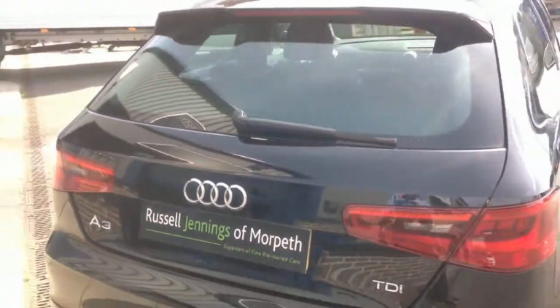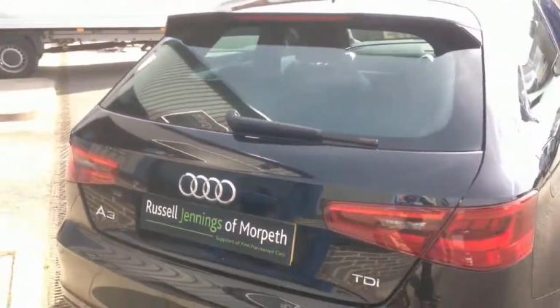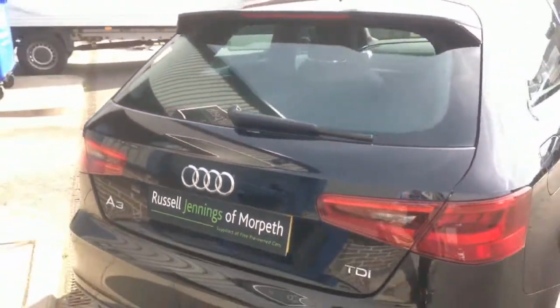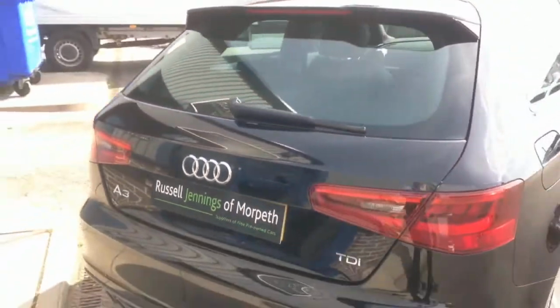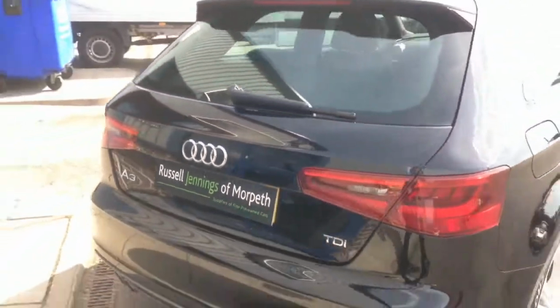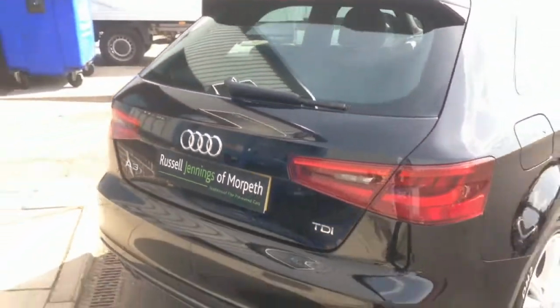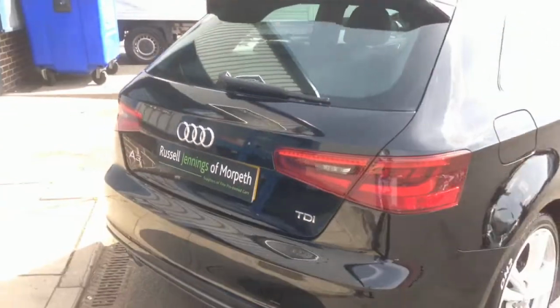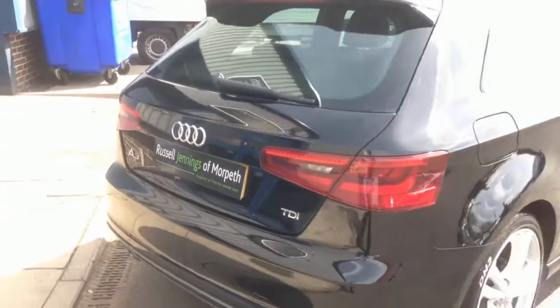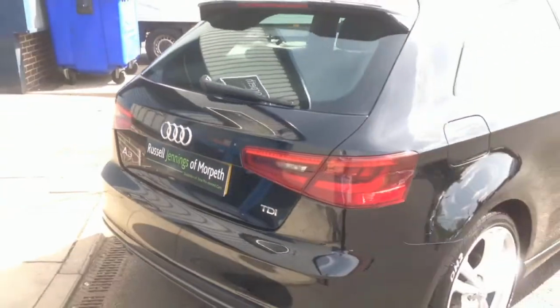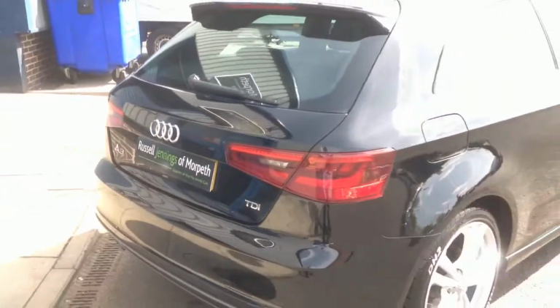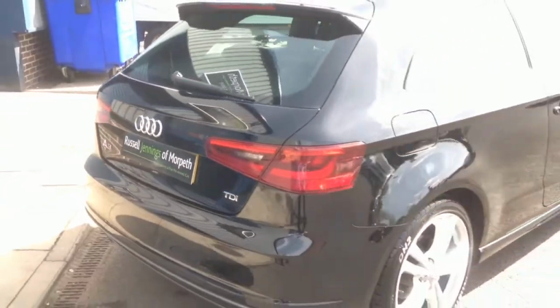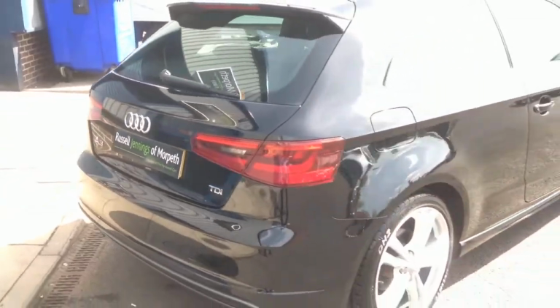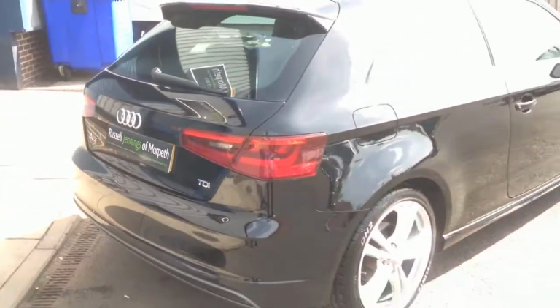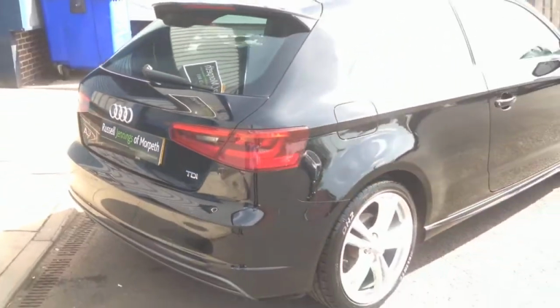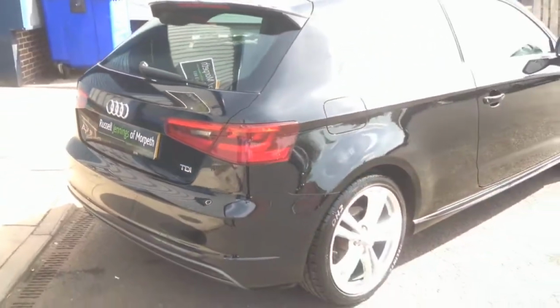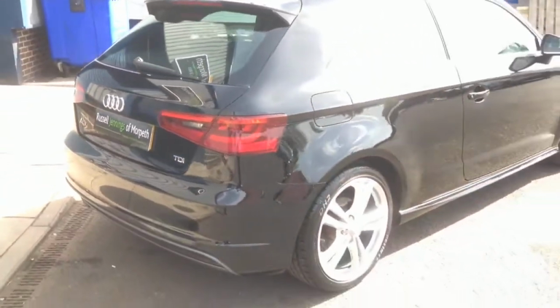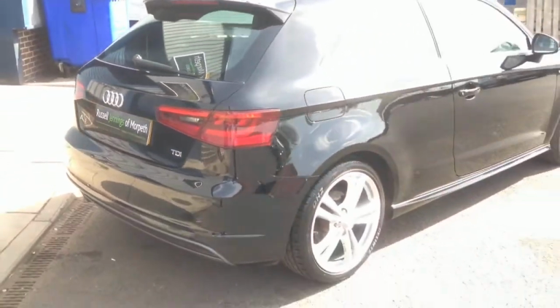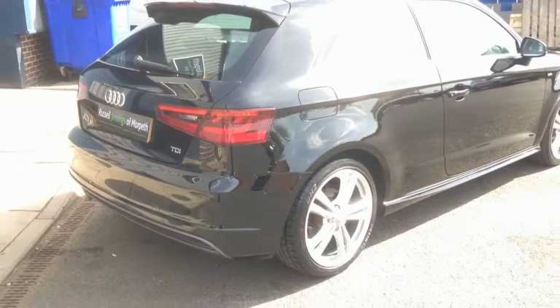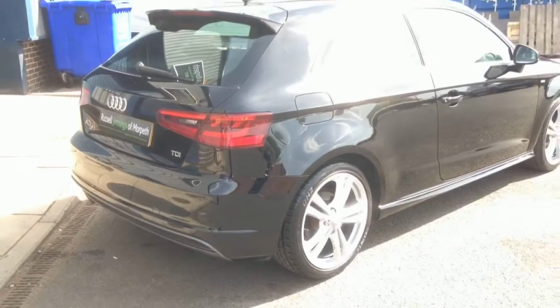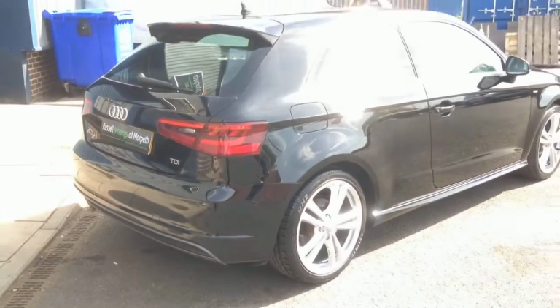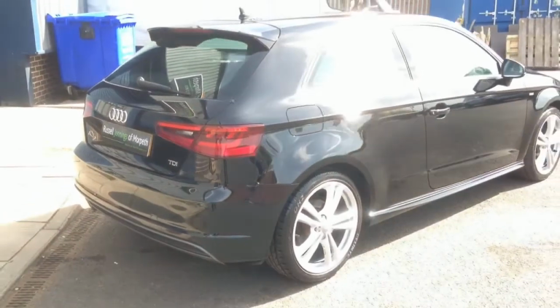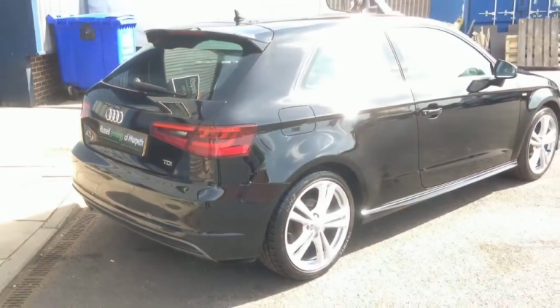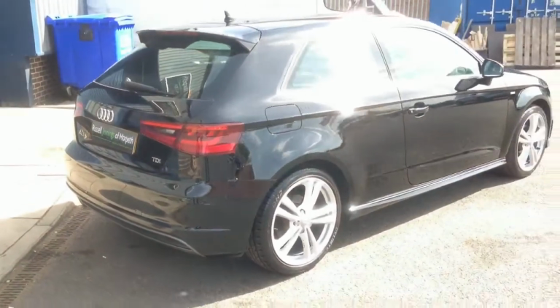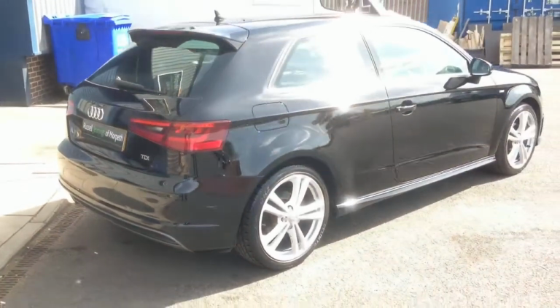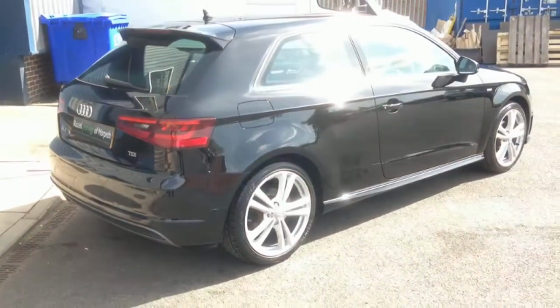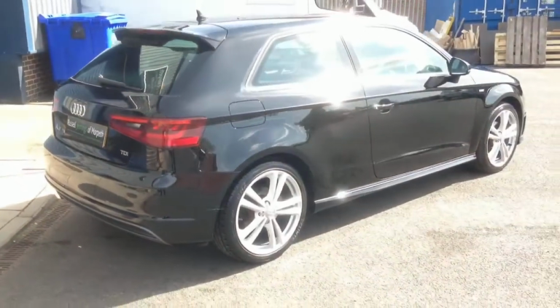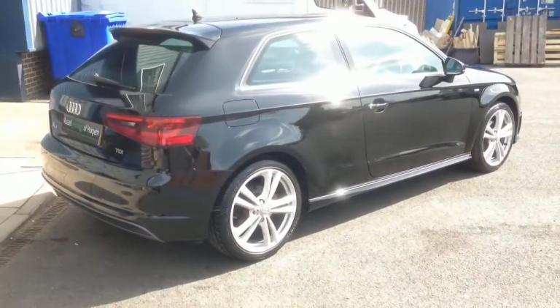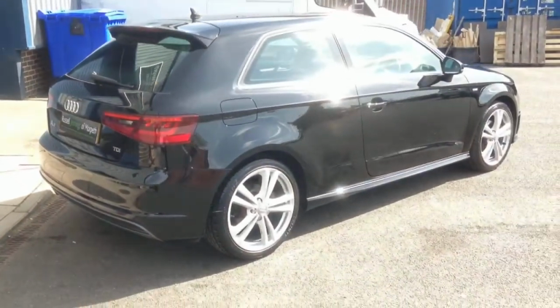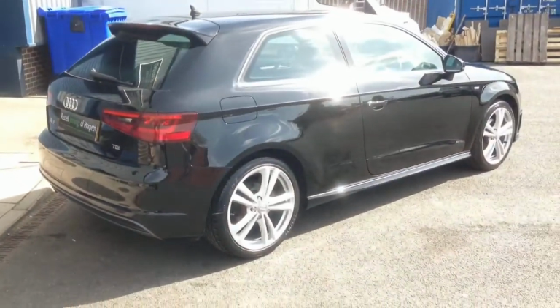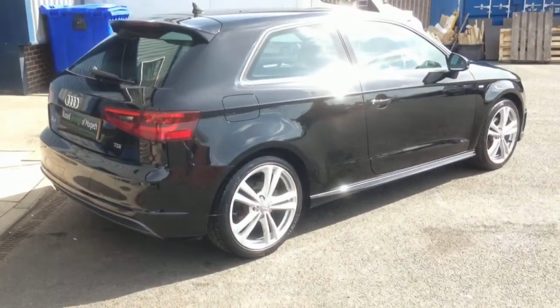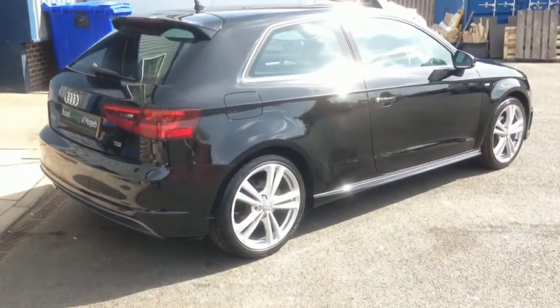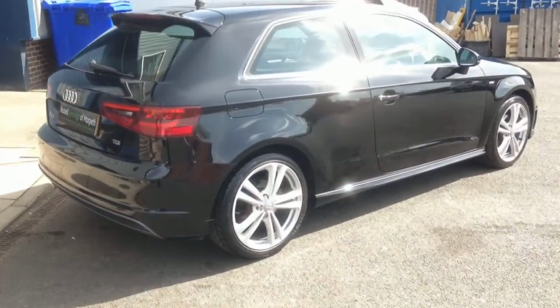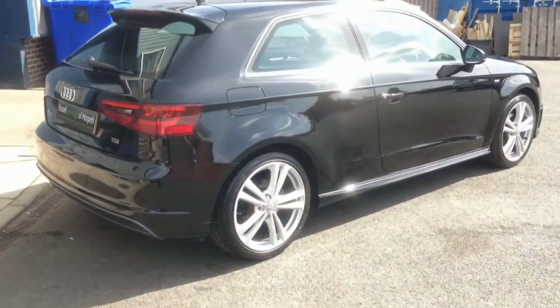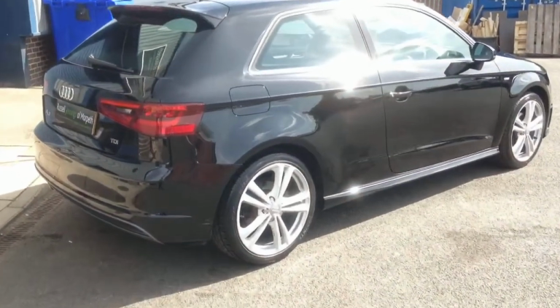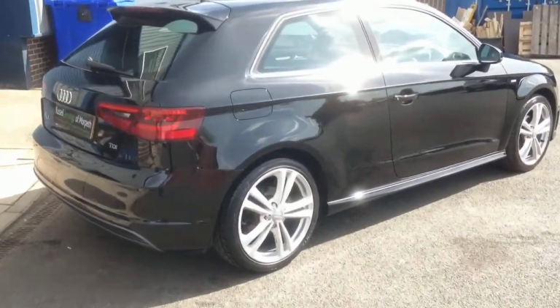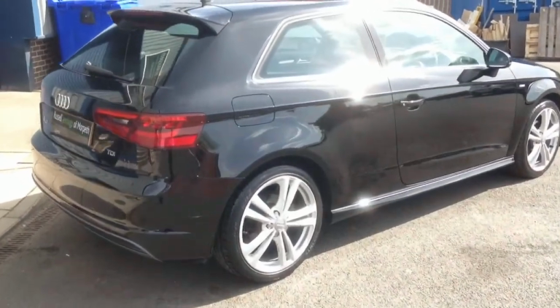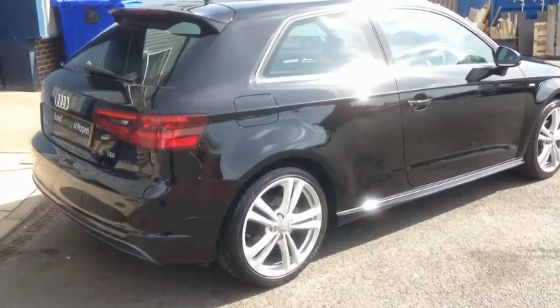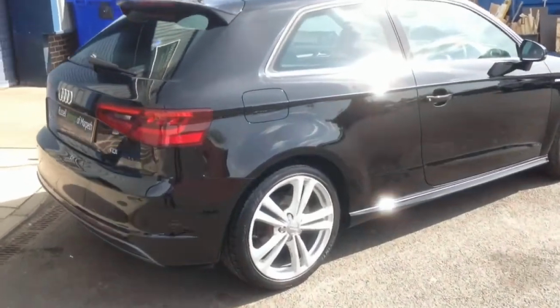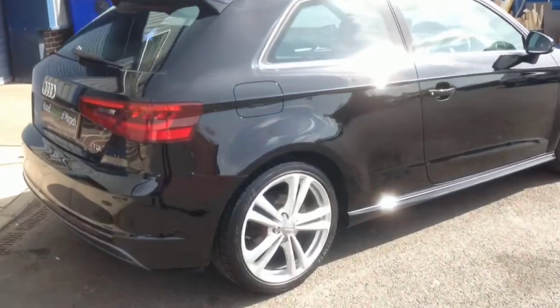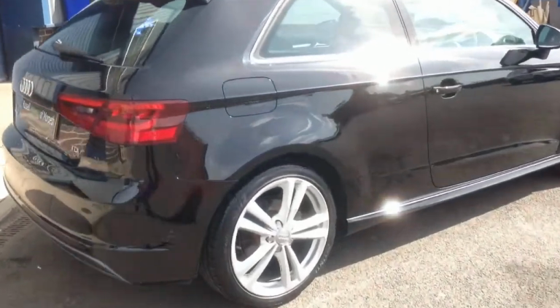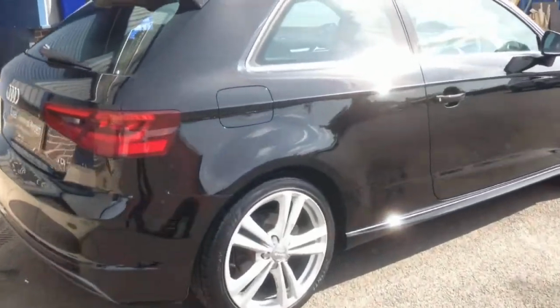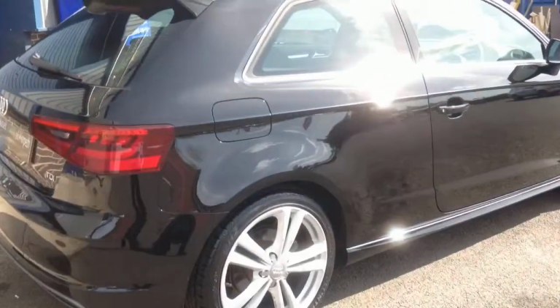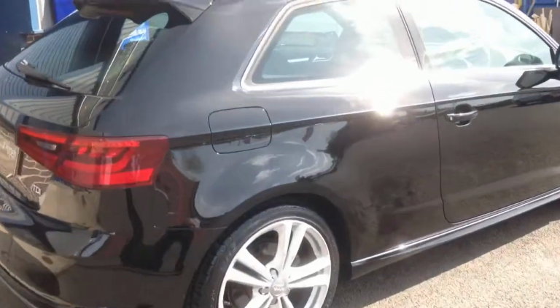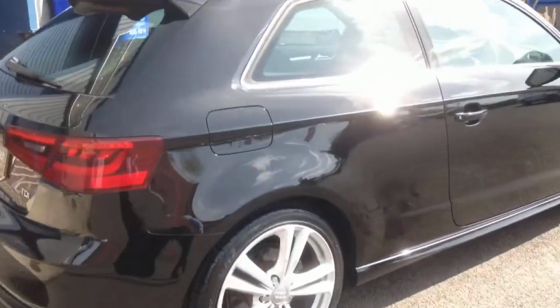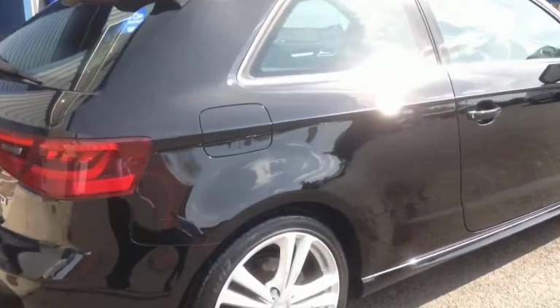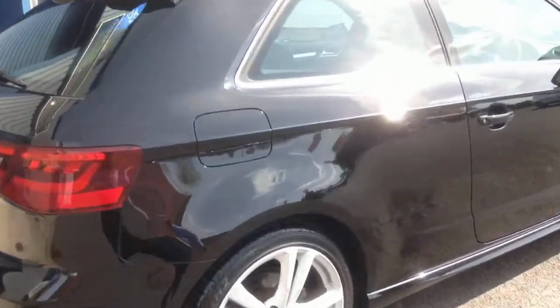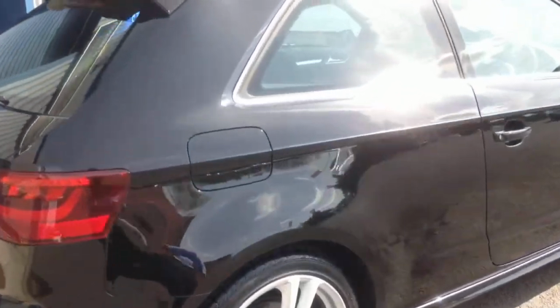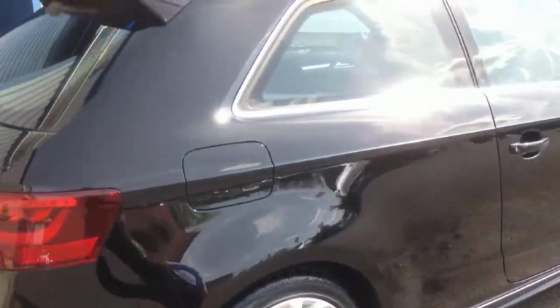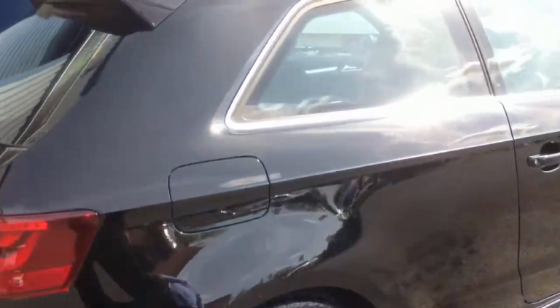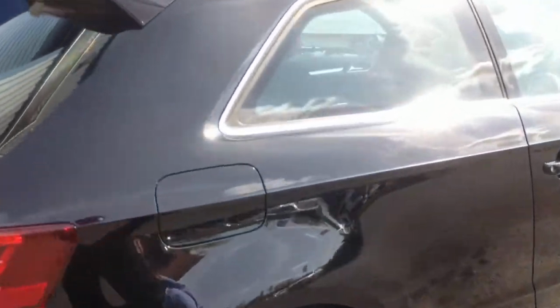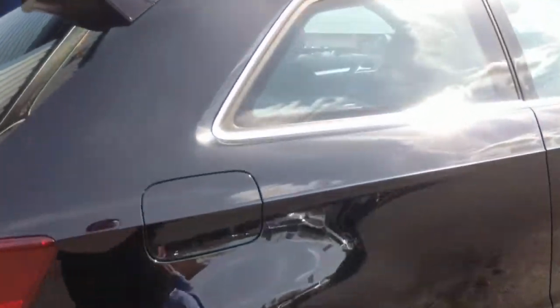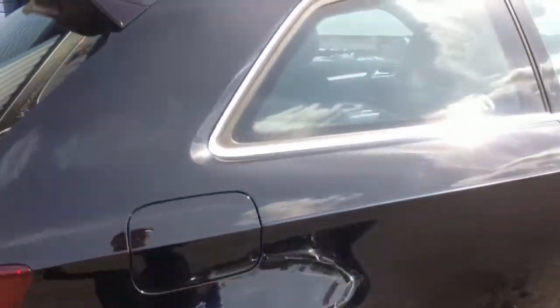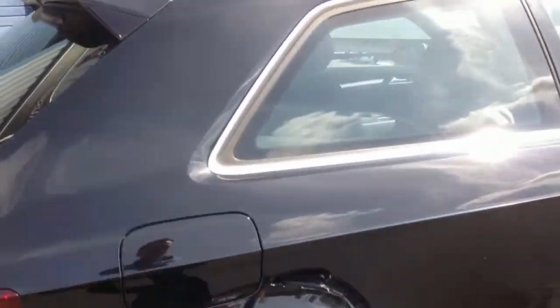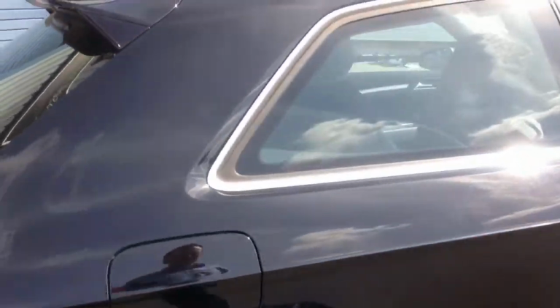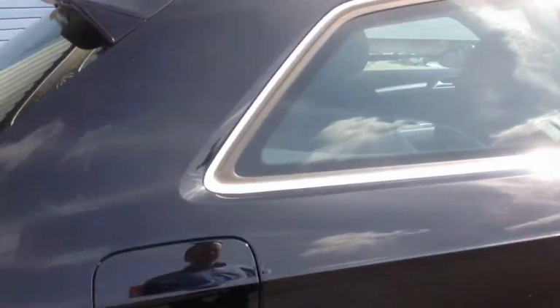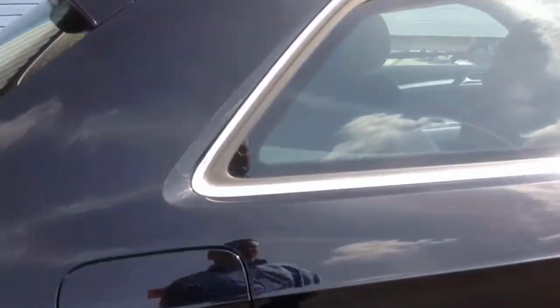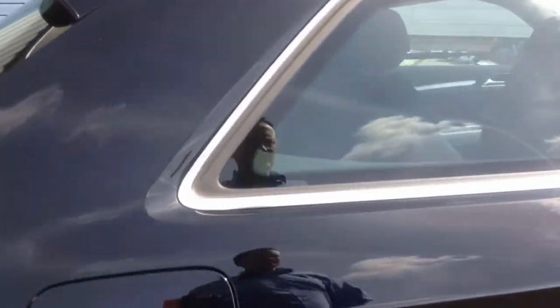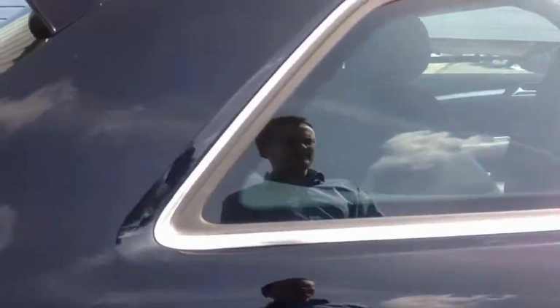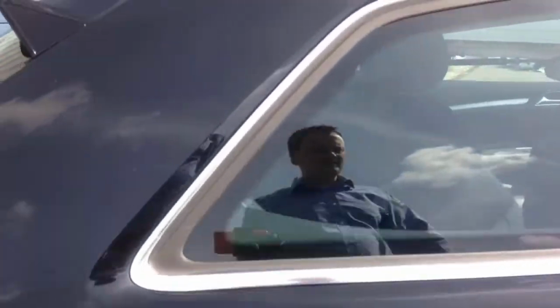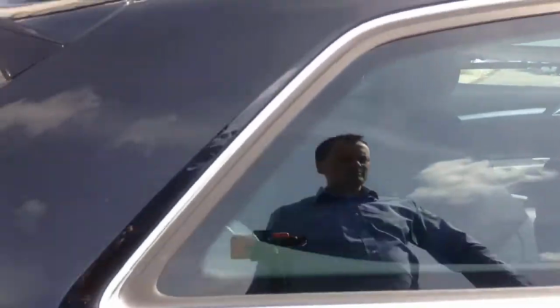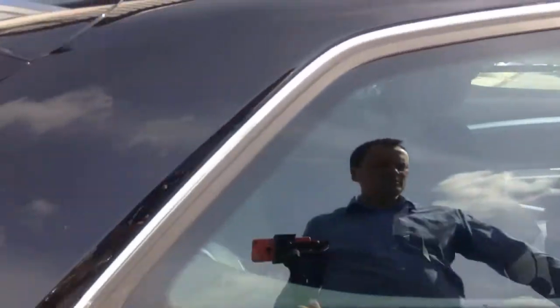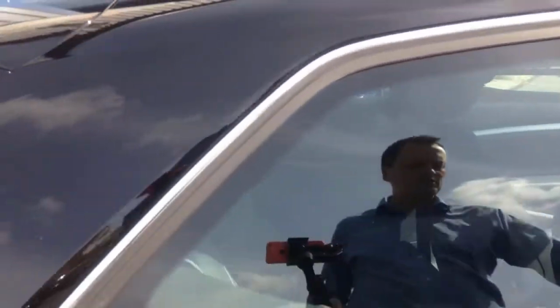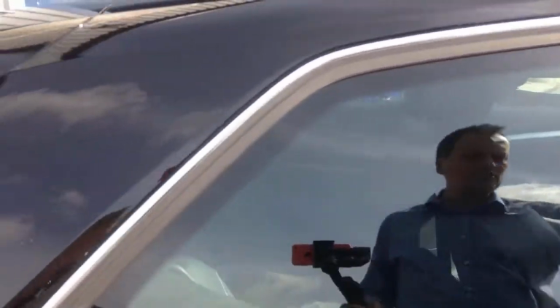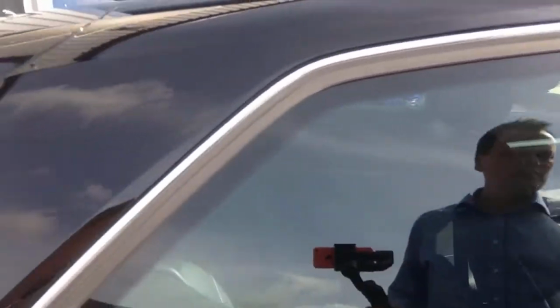We've got some great funding options — up to four years PCP on this vehicle or lease purchase. Lots of different finance options, so if you'd like to give me a call I'll be able to run through the options with you.